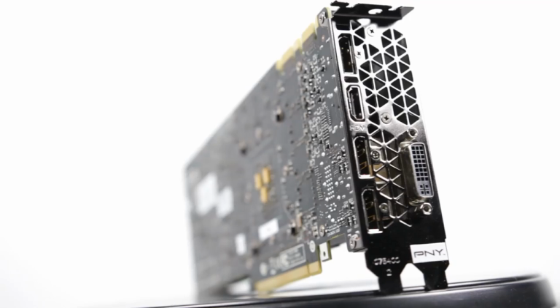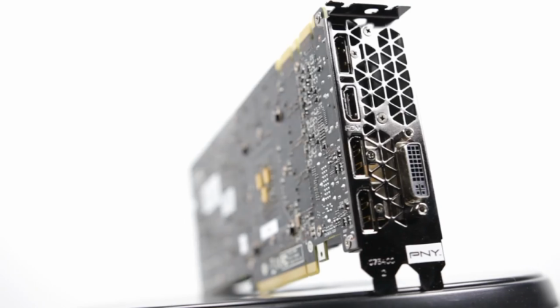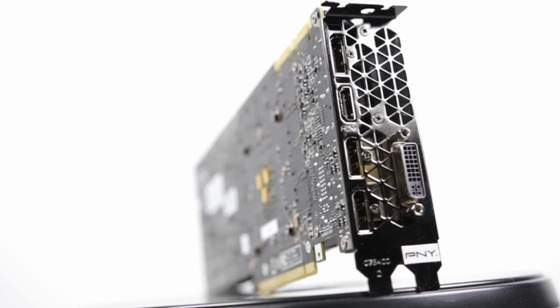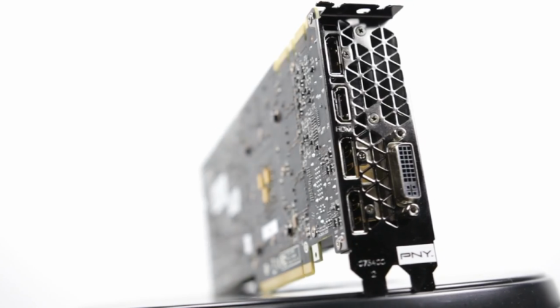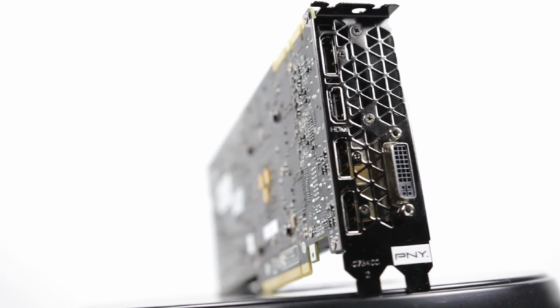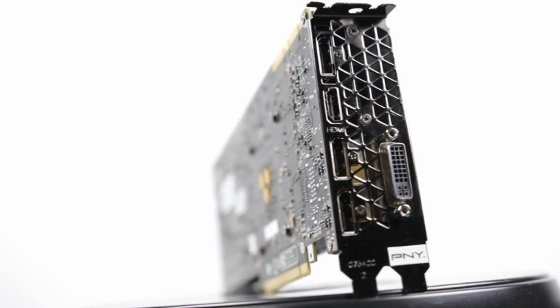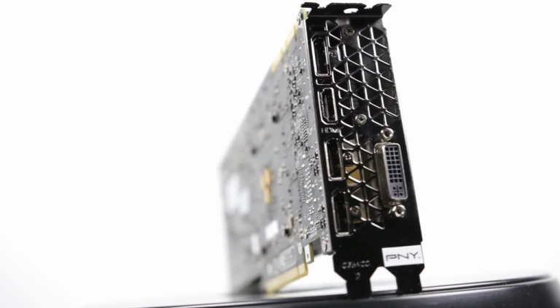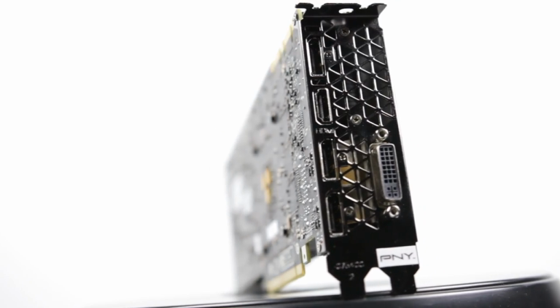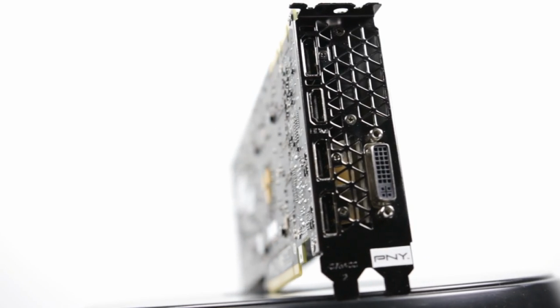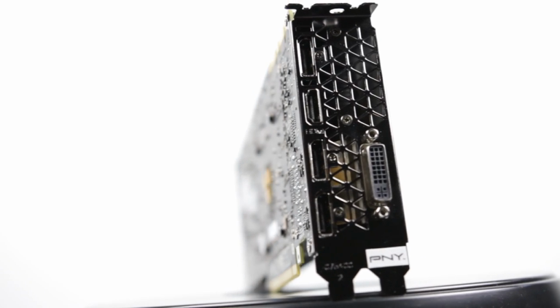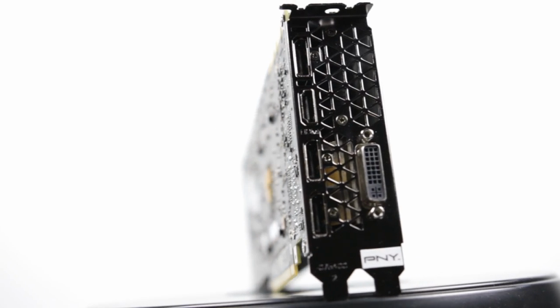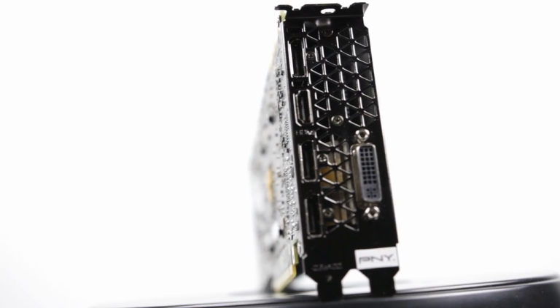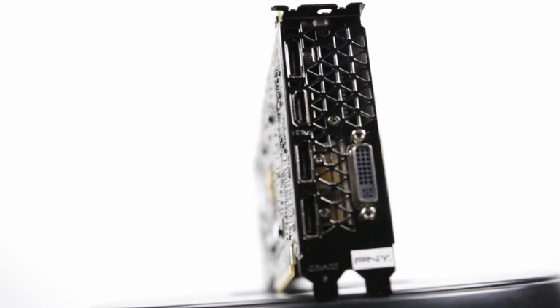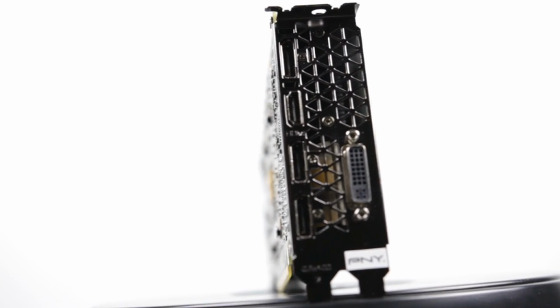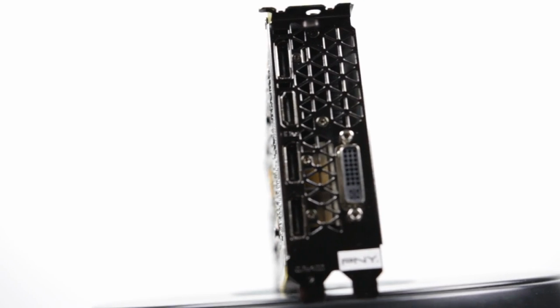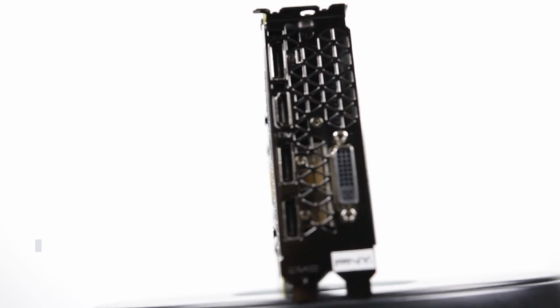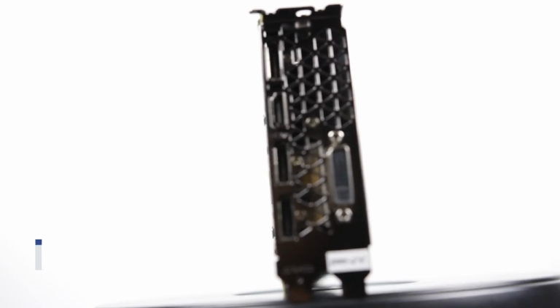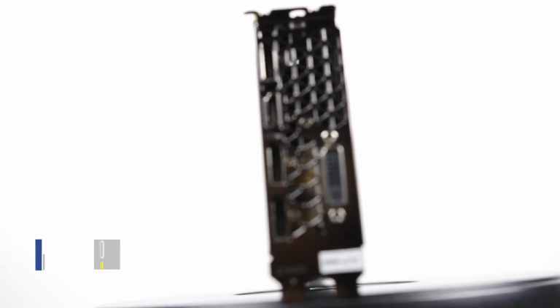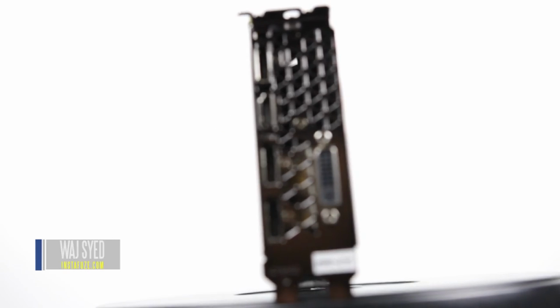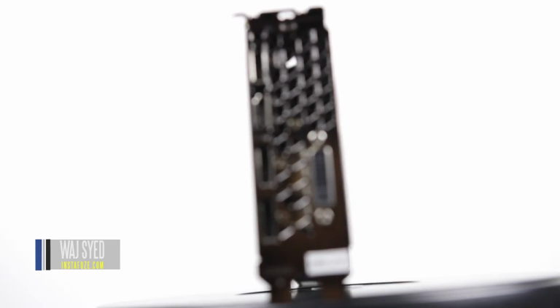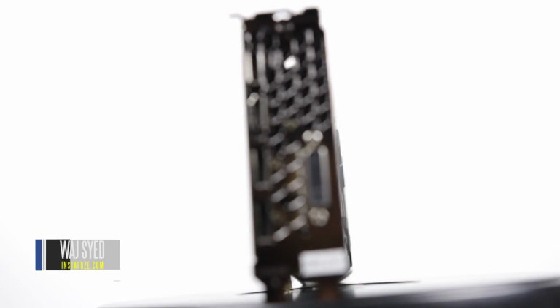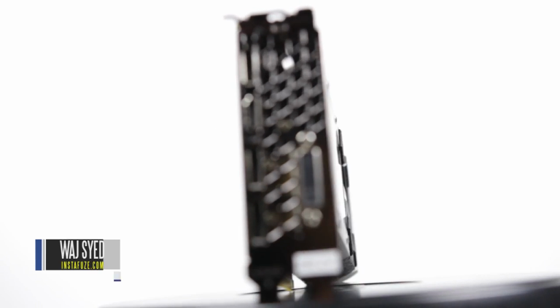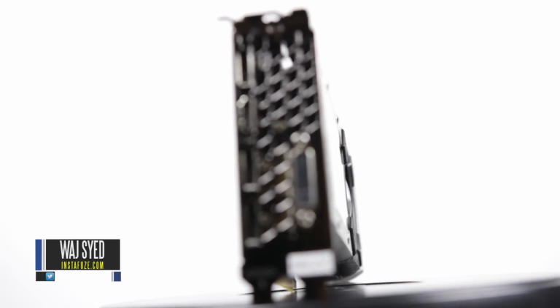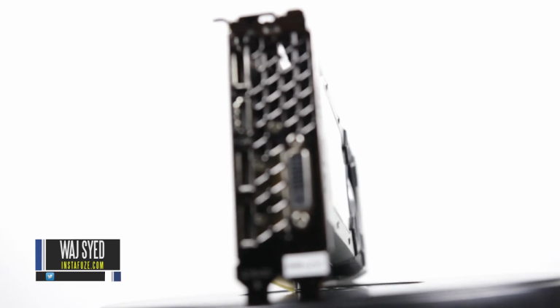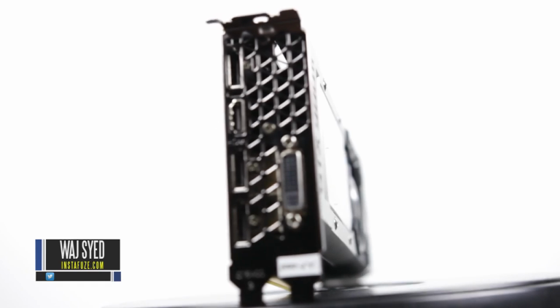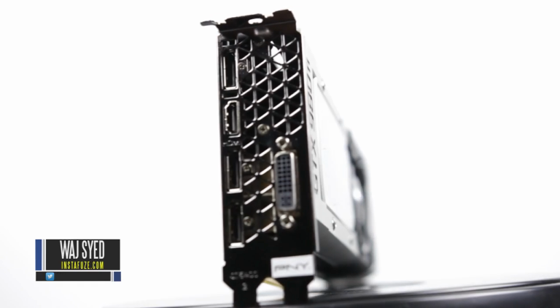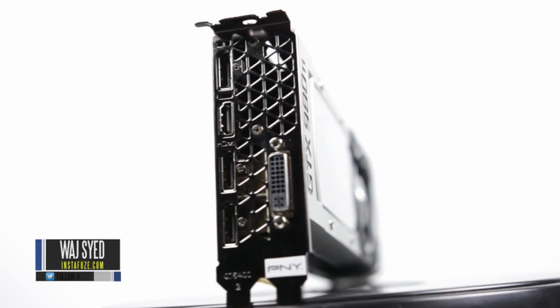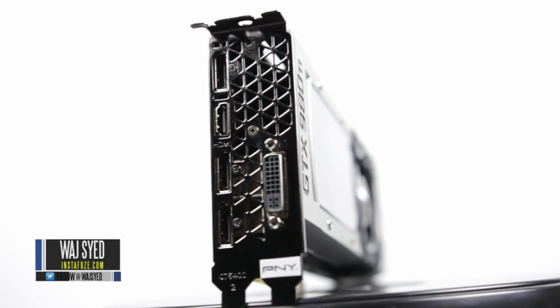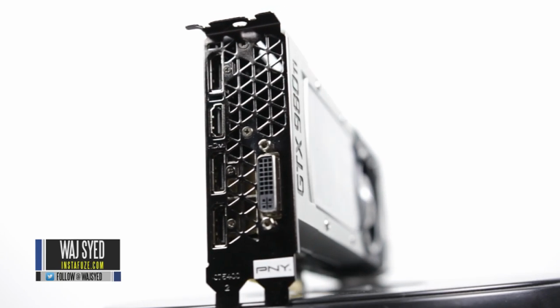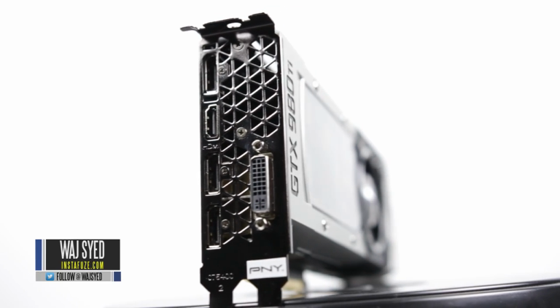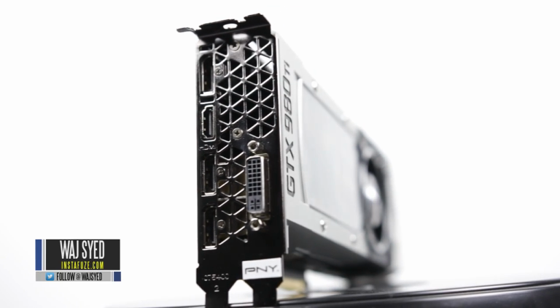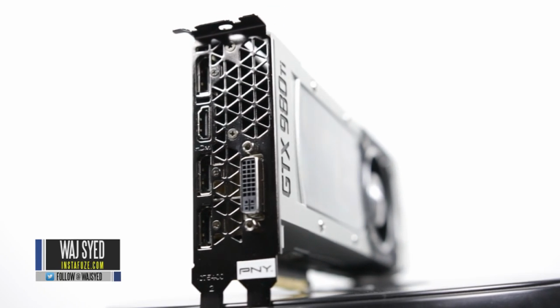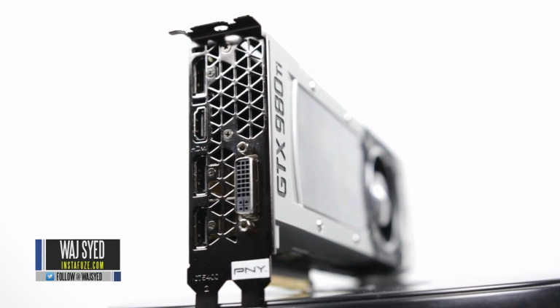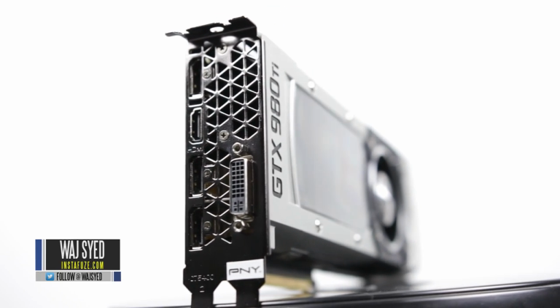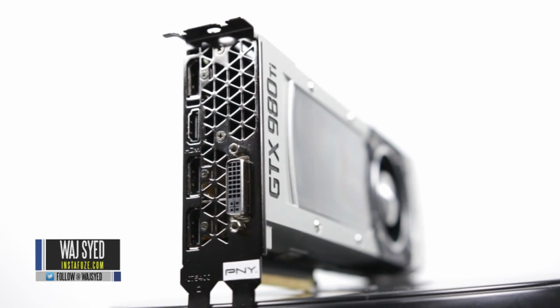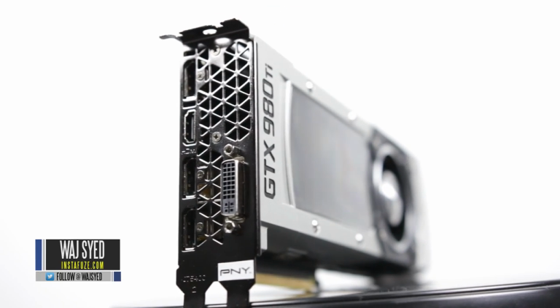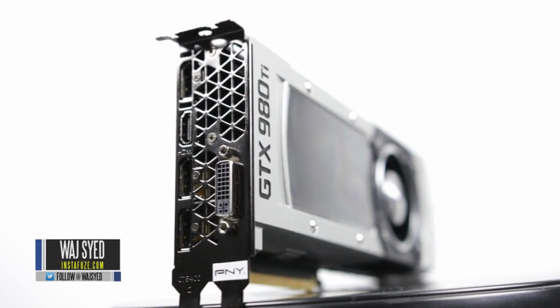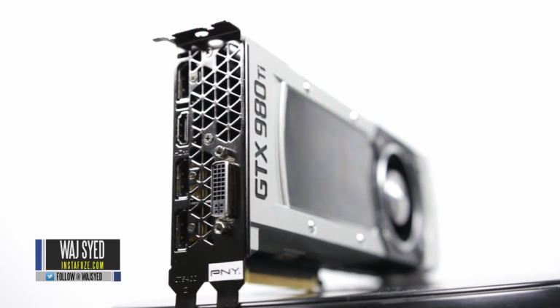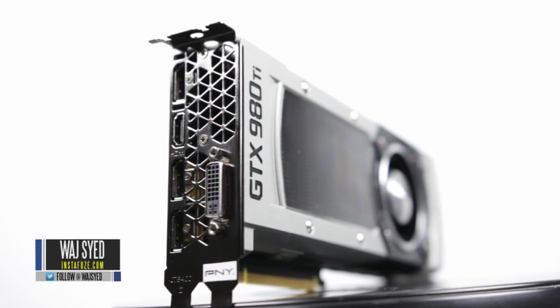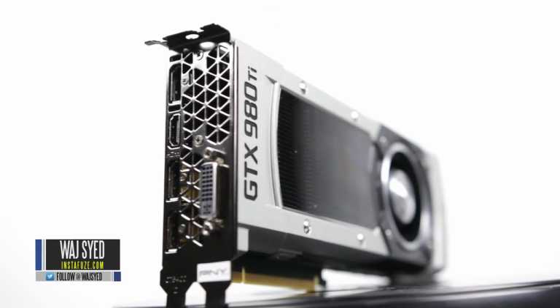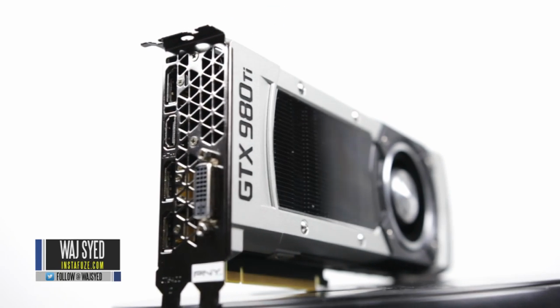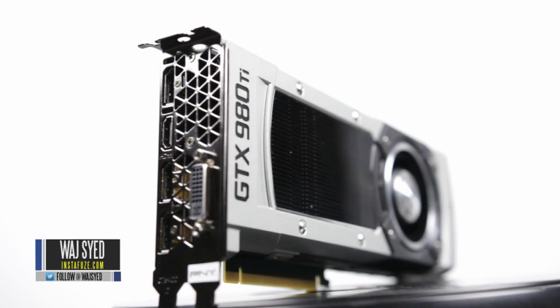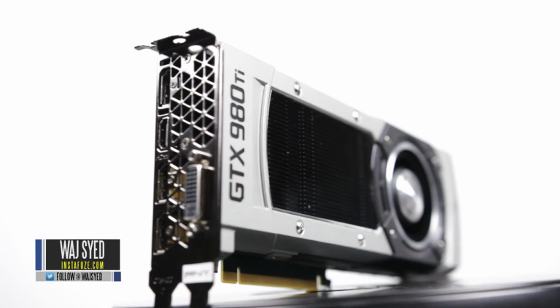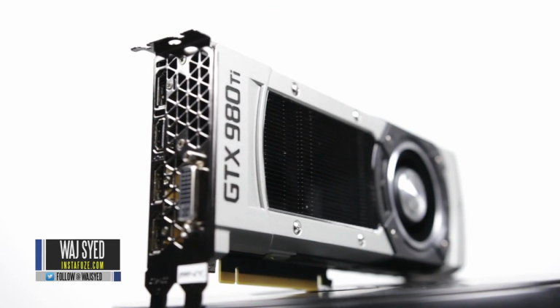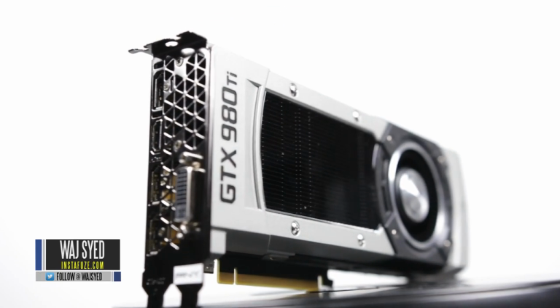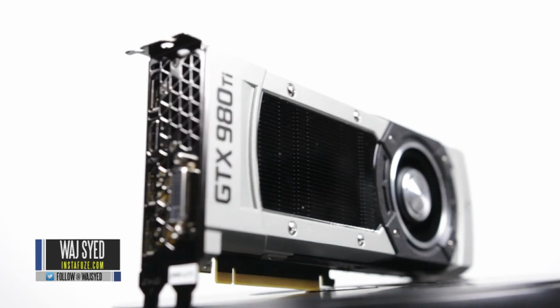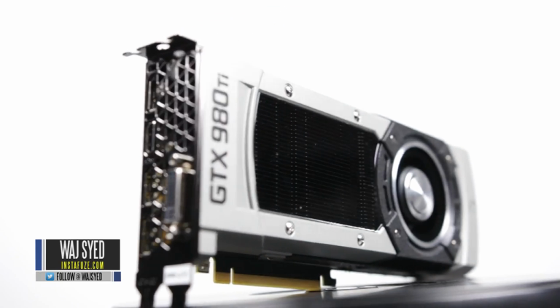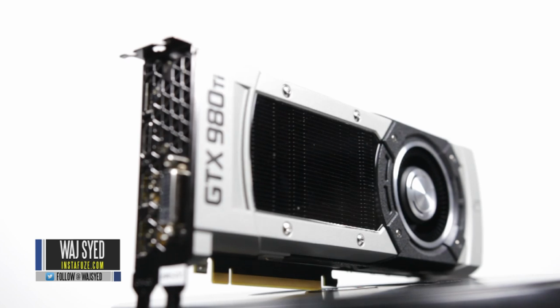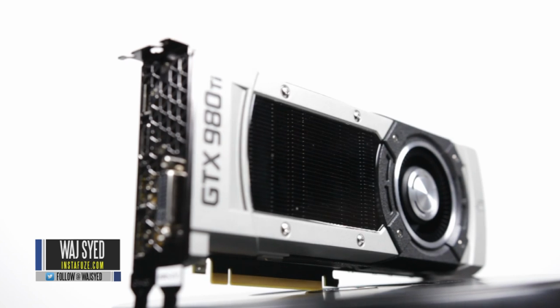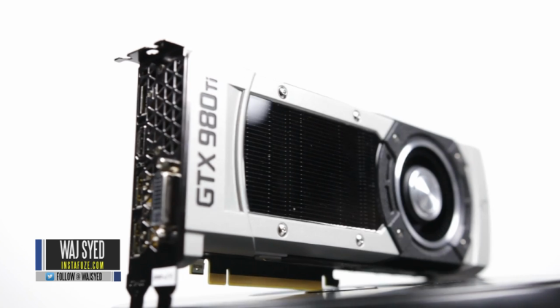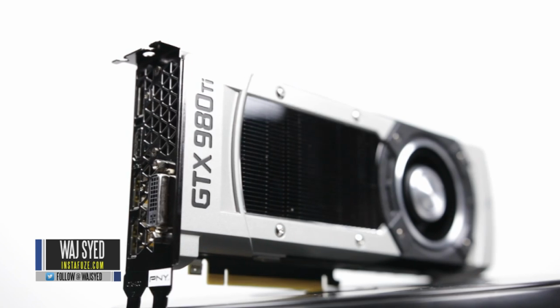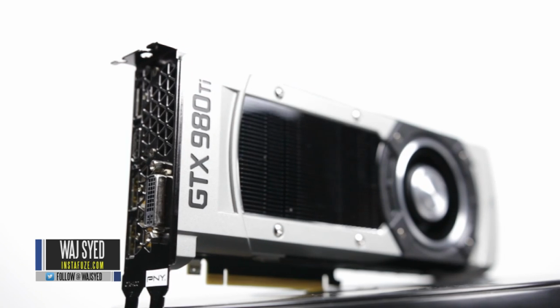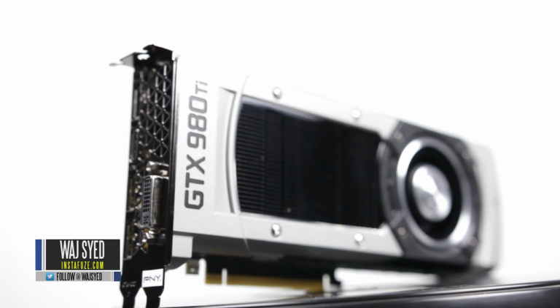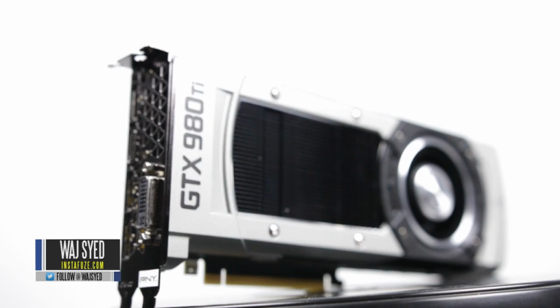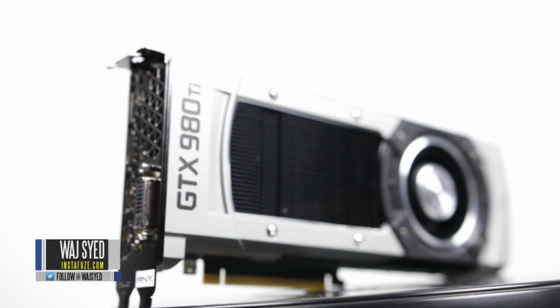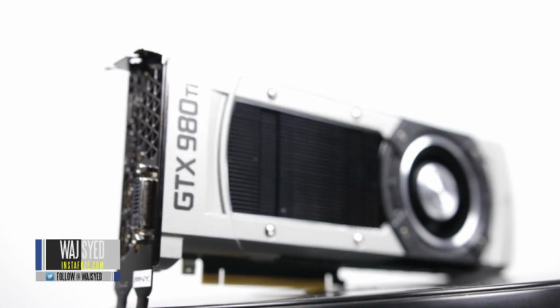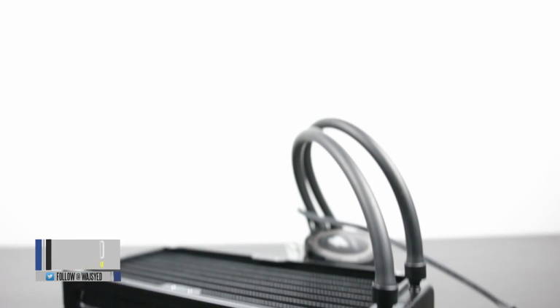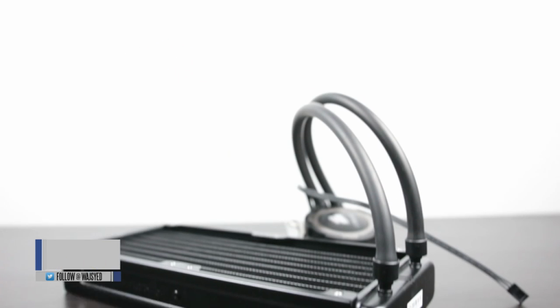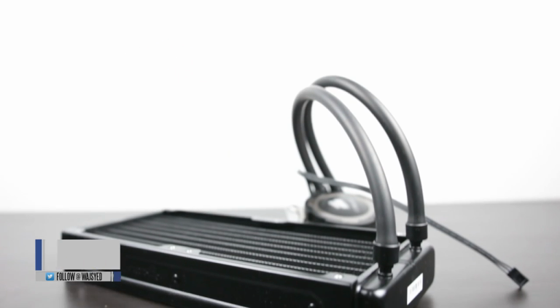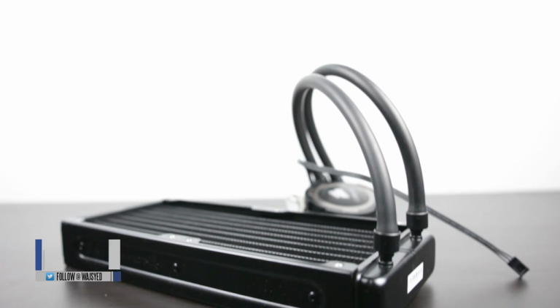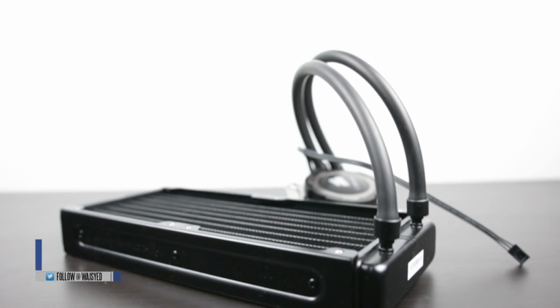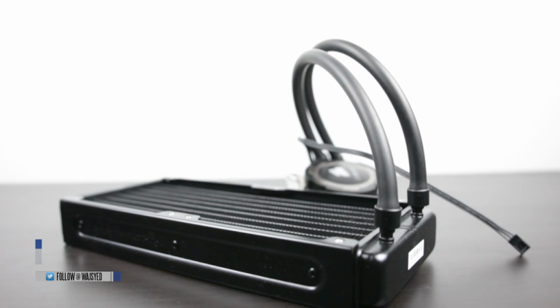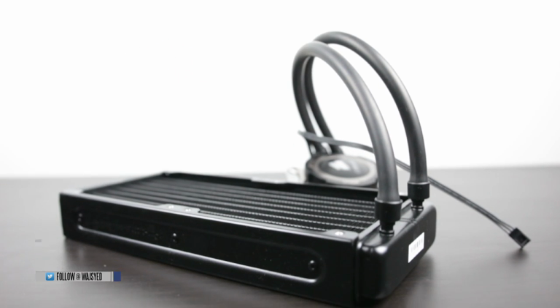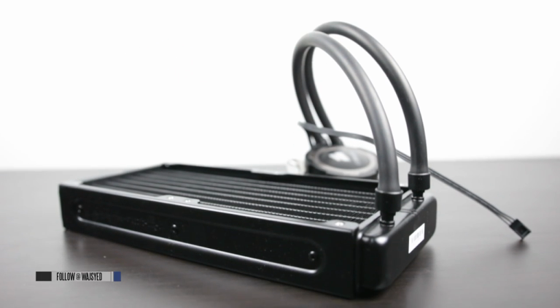Hey, what's up, folks? How's it going? This is Woj. Hope you guys are all doing well, and in this video, I'm going to be showing you a really easy method of water cooling your graphics card.